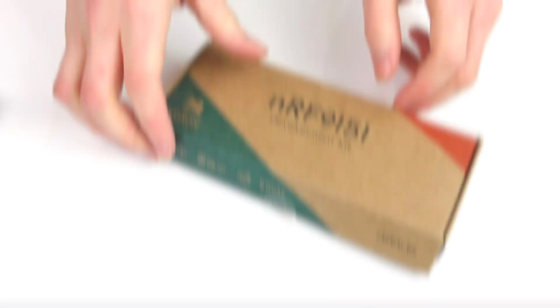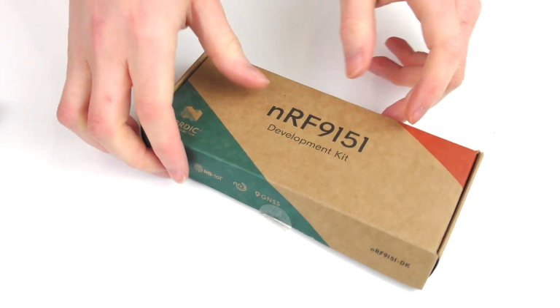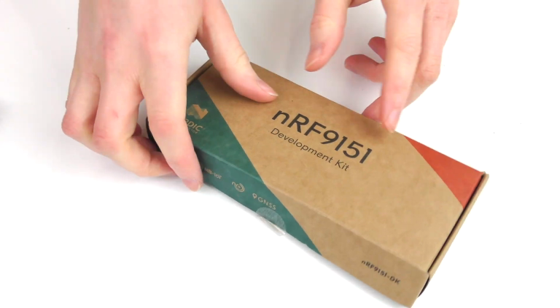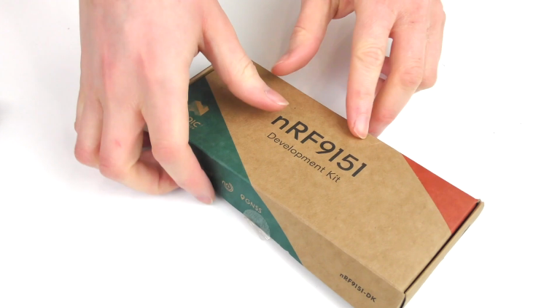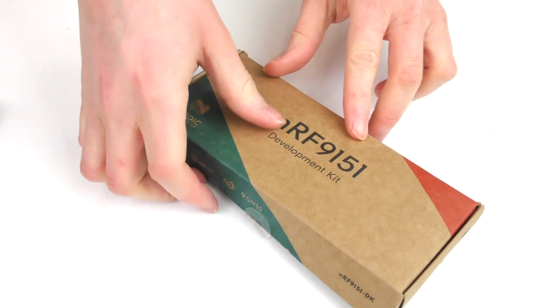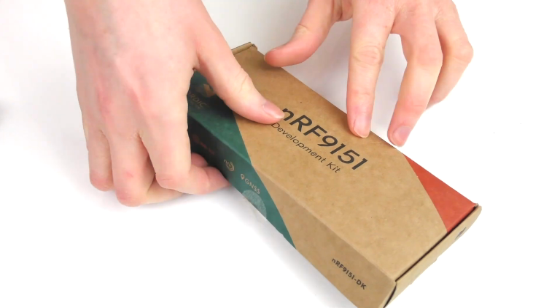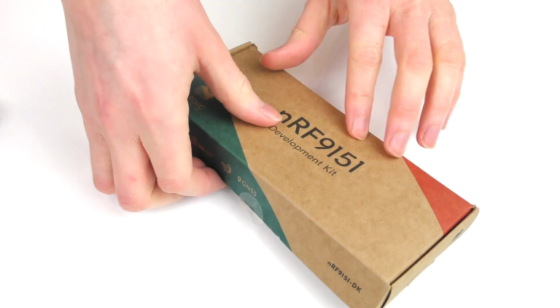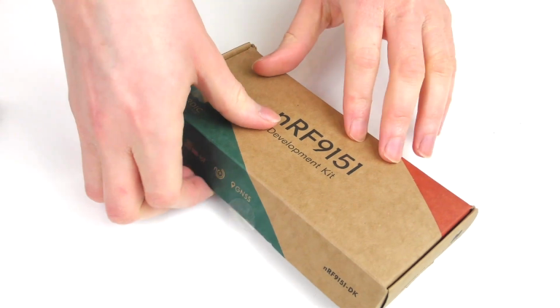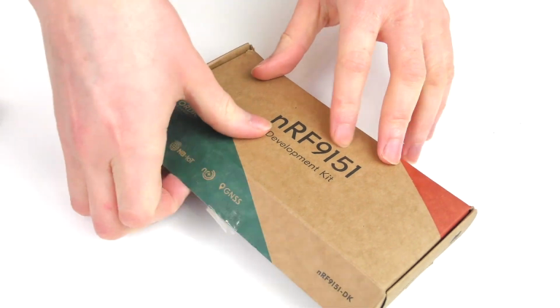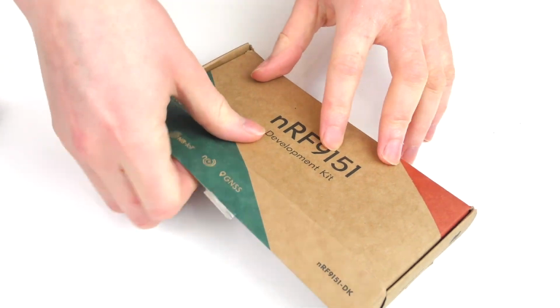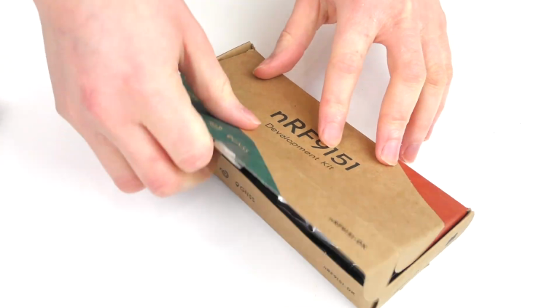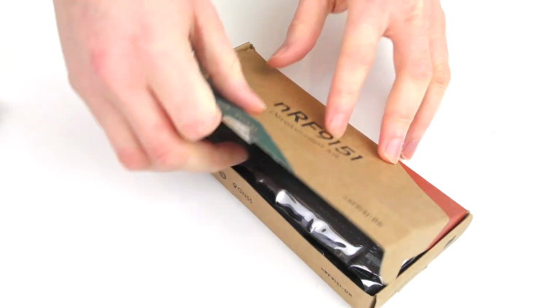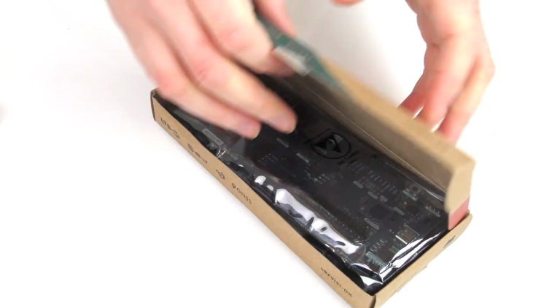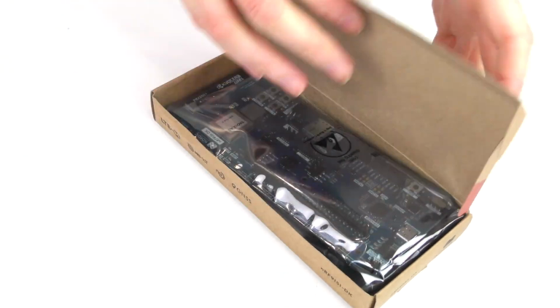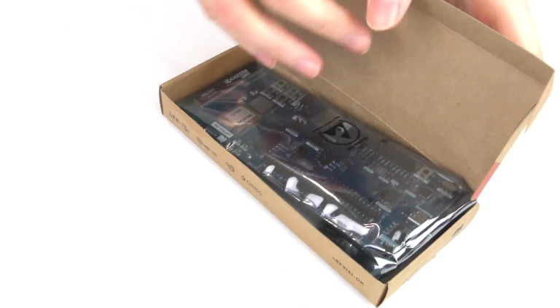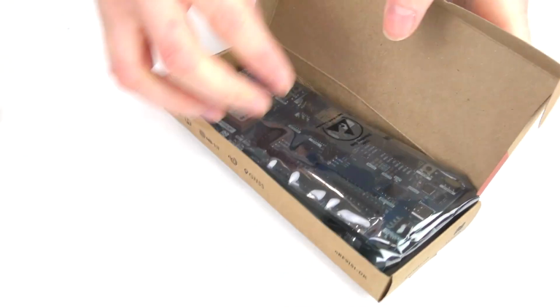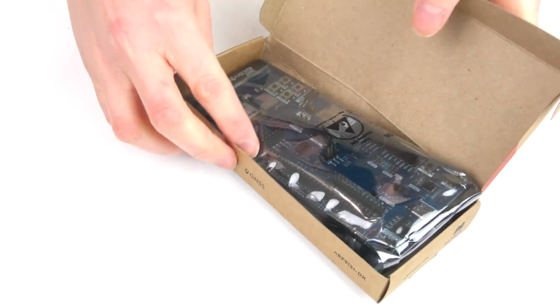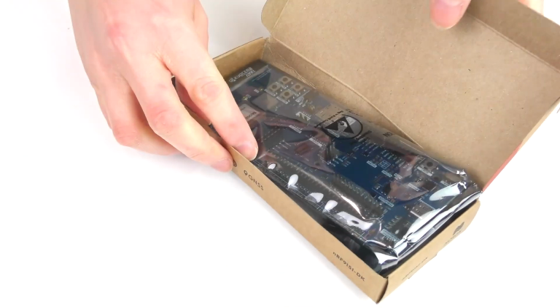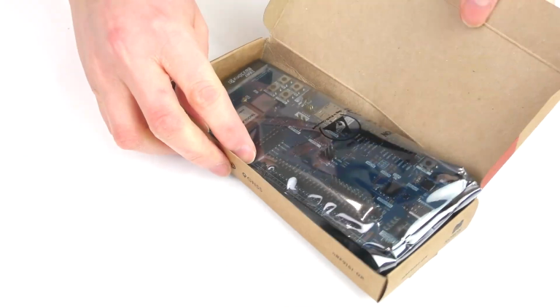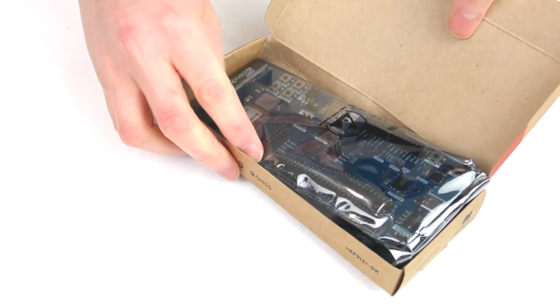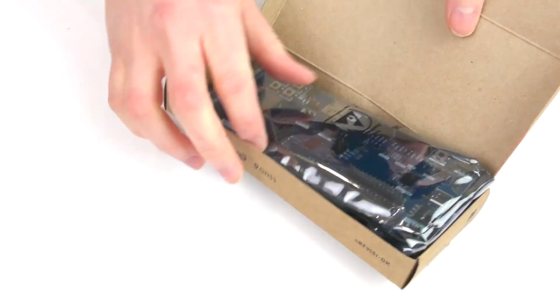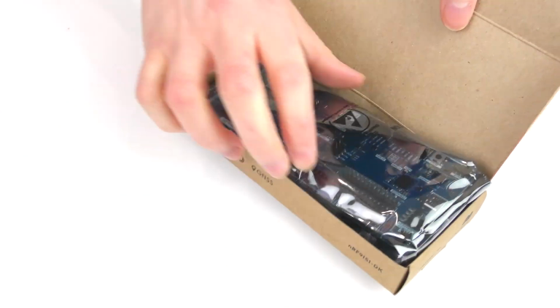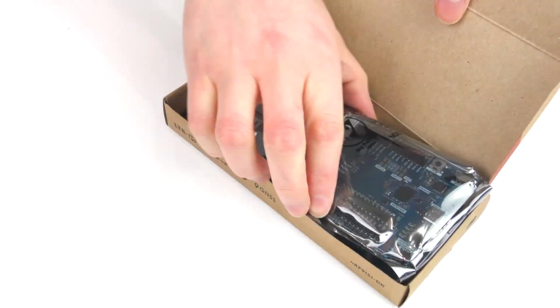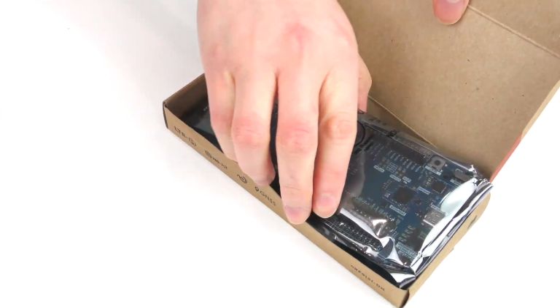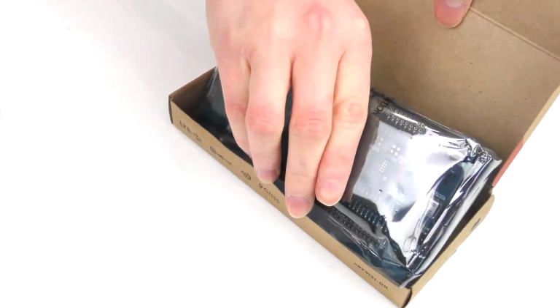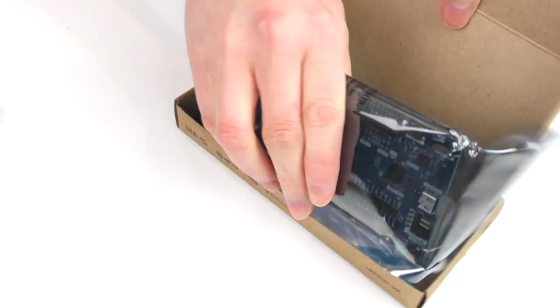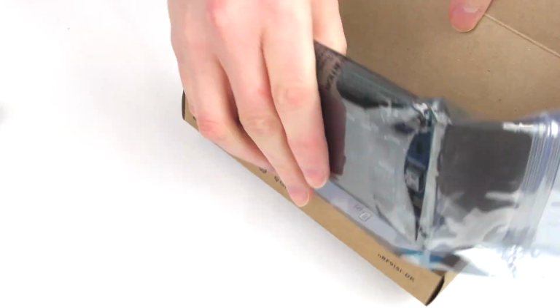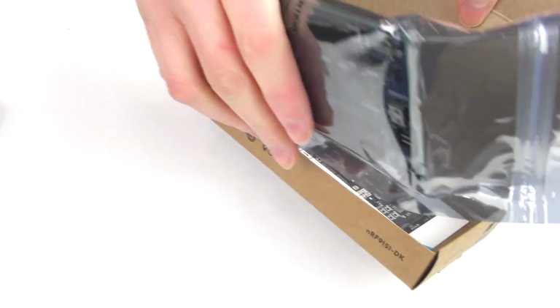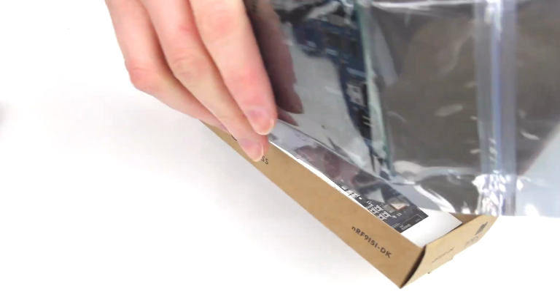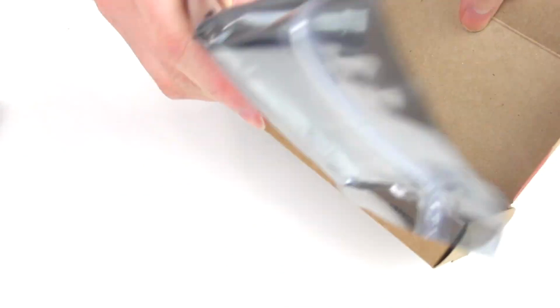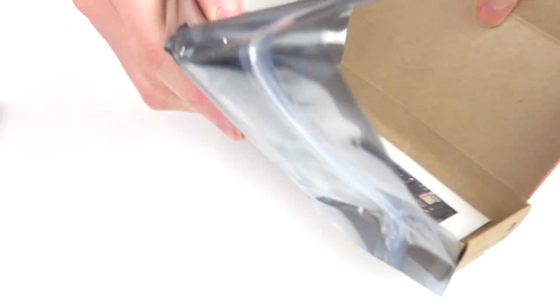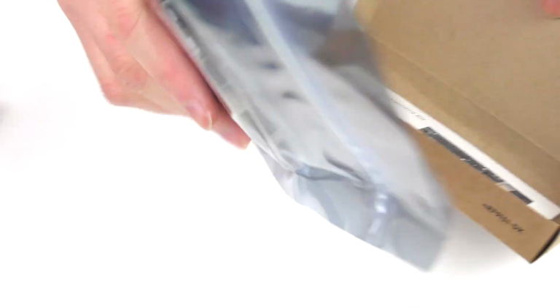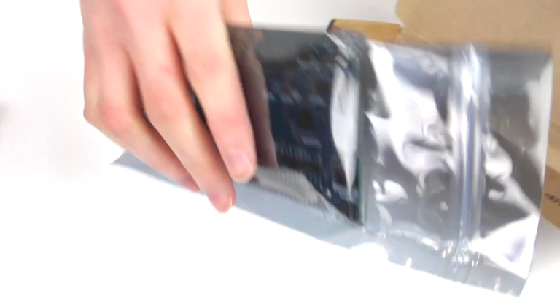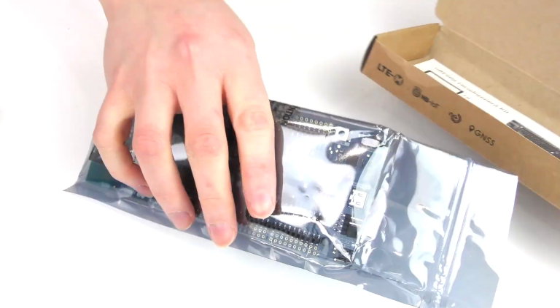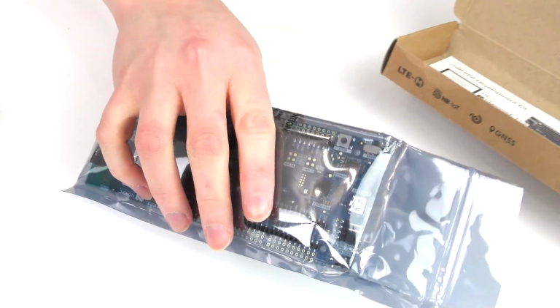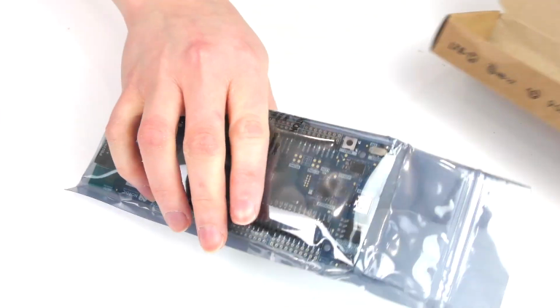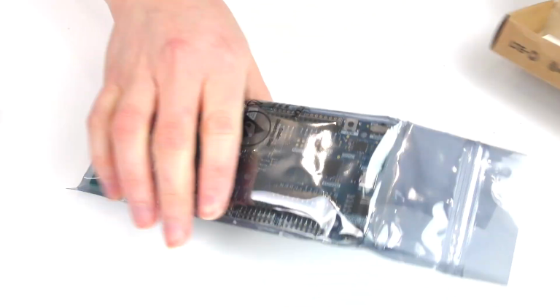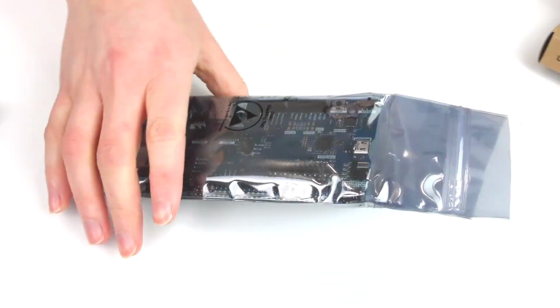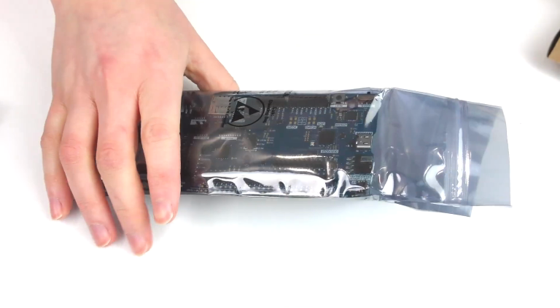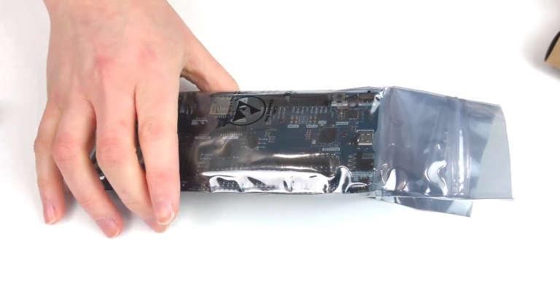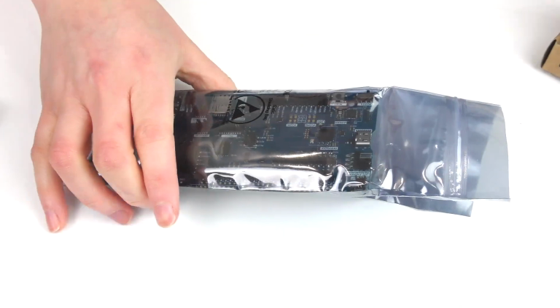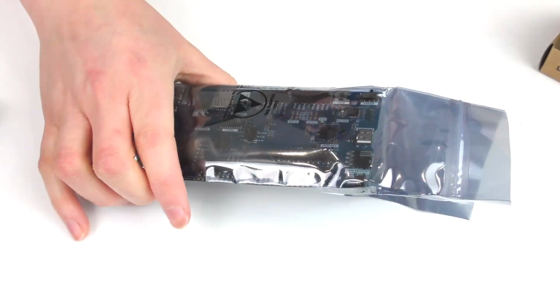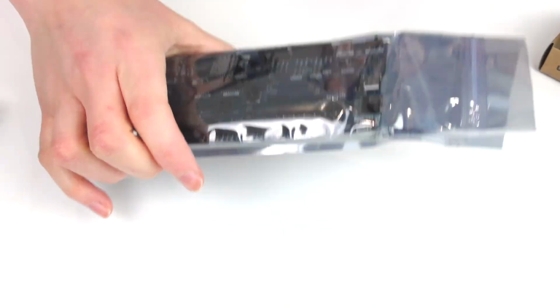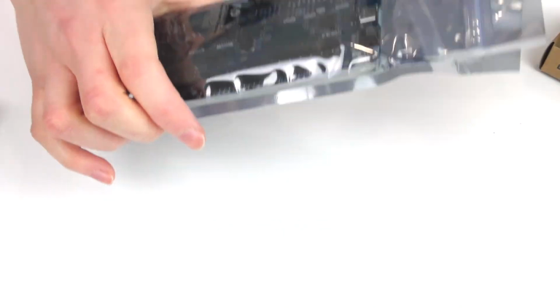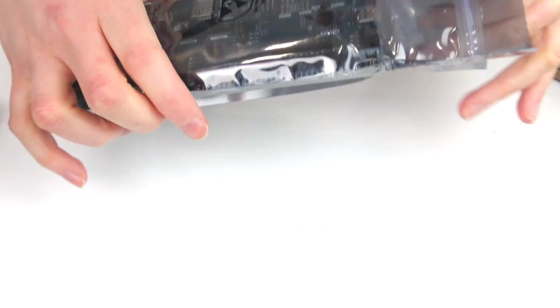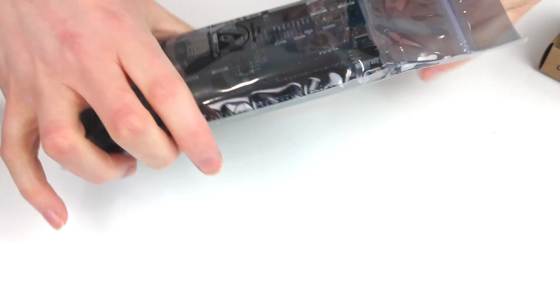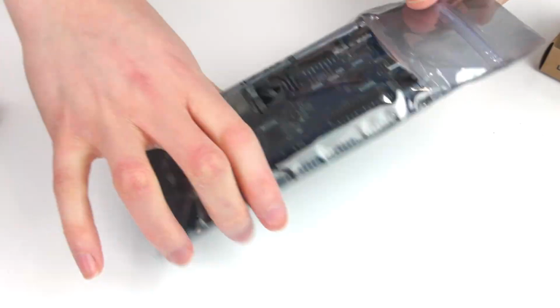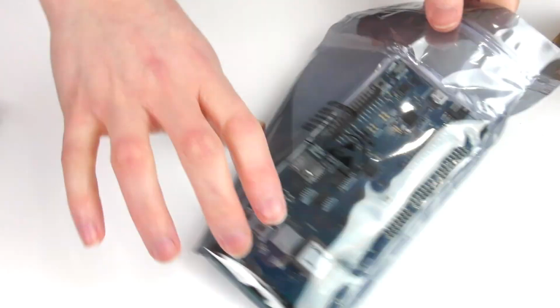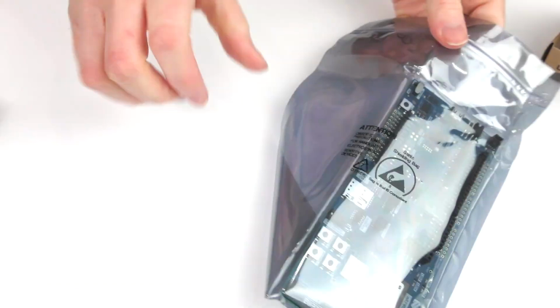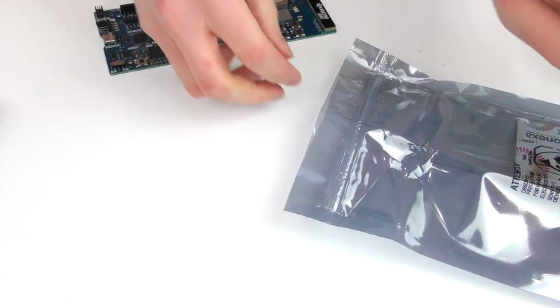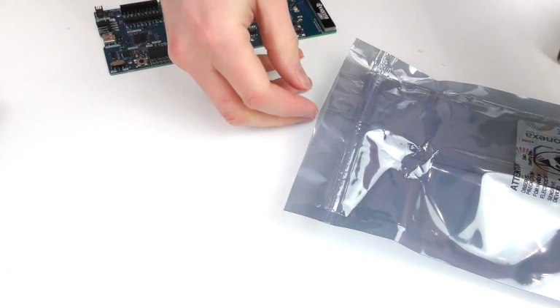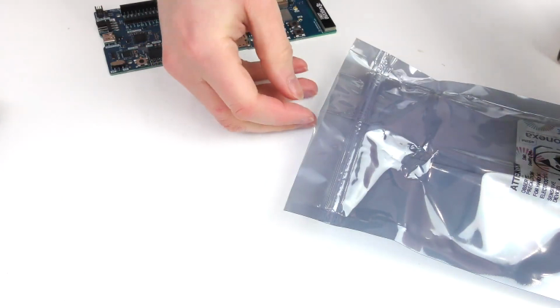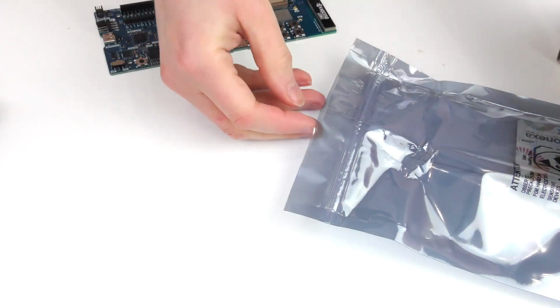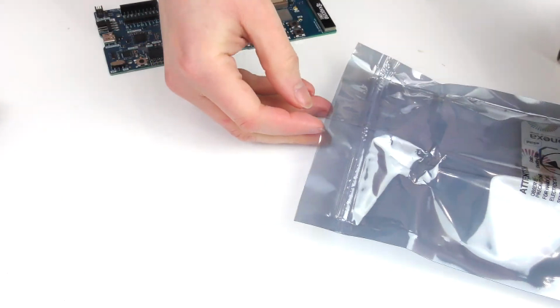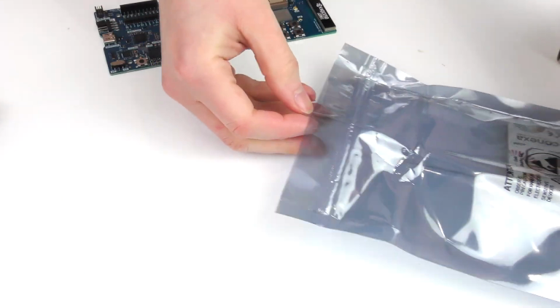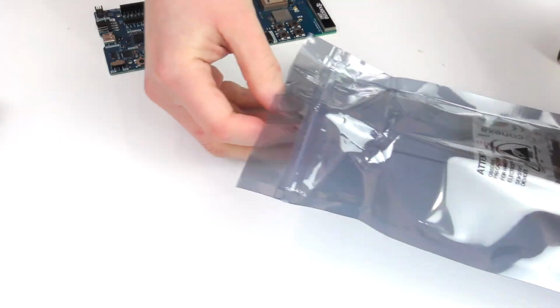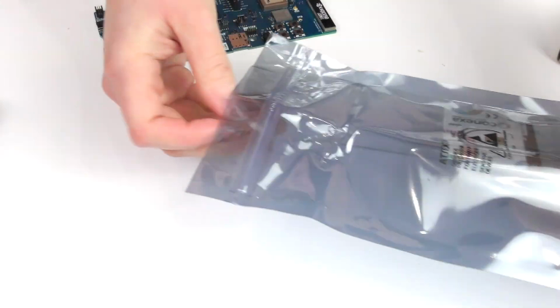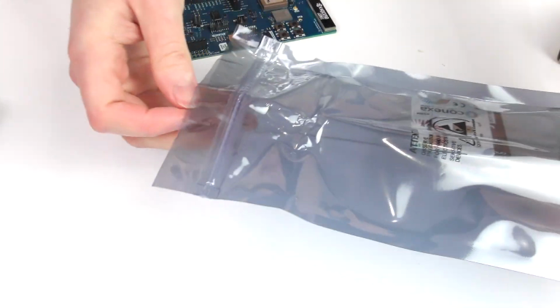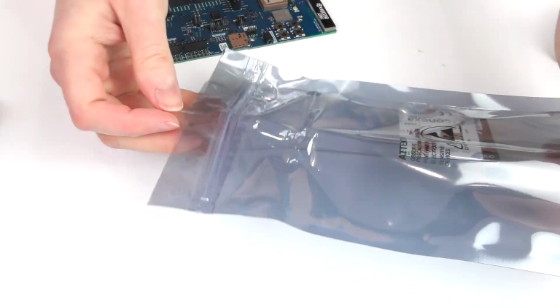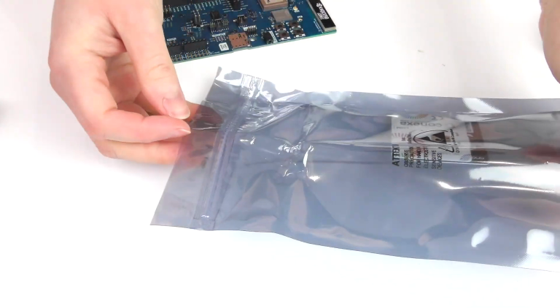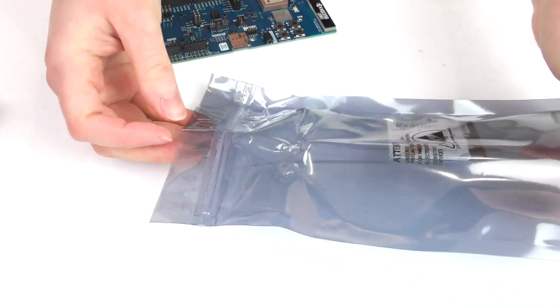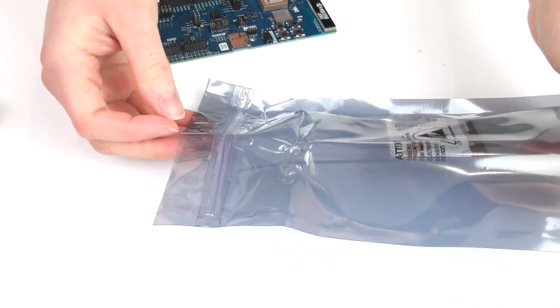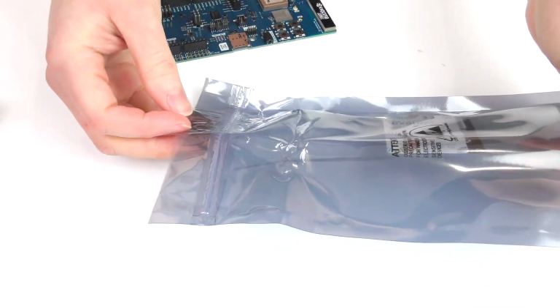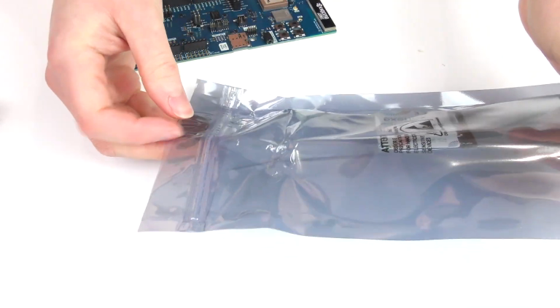When unboxing the kit, we are greeted by the board itself and also two different SIM cards.